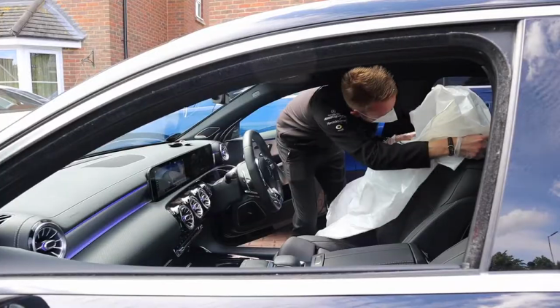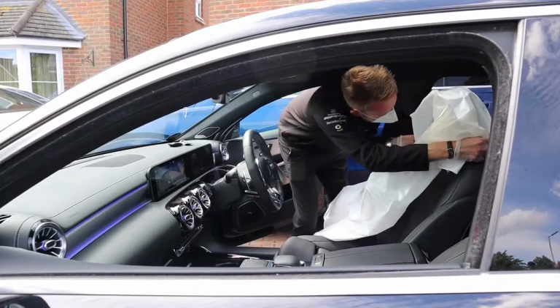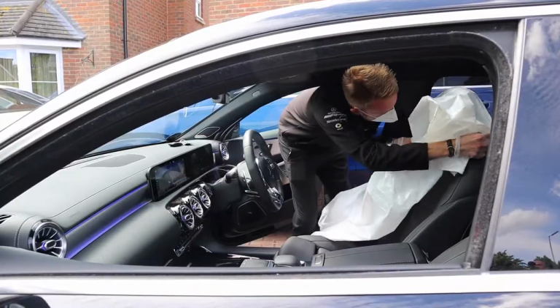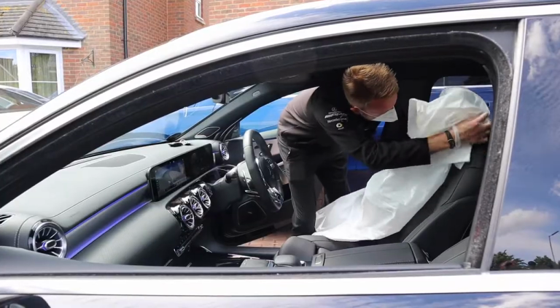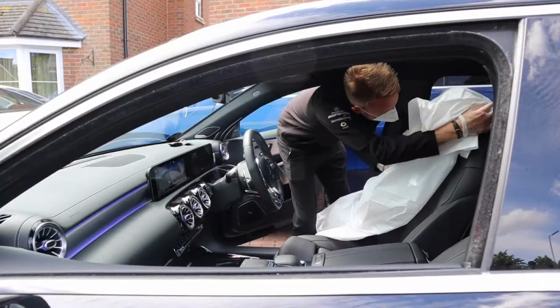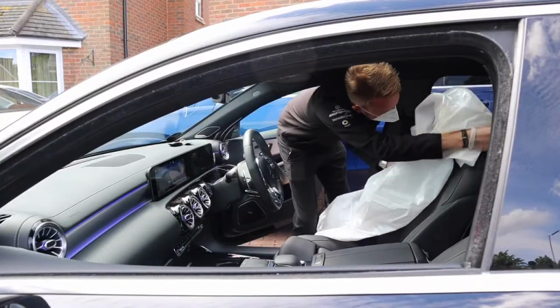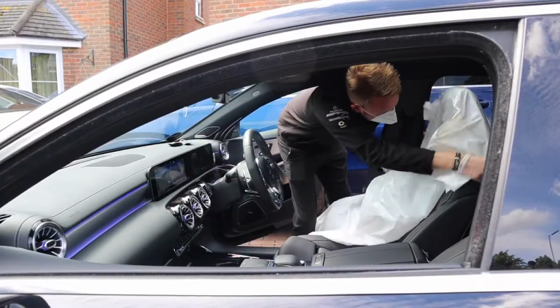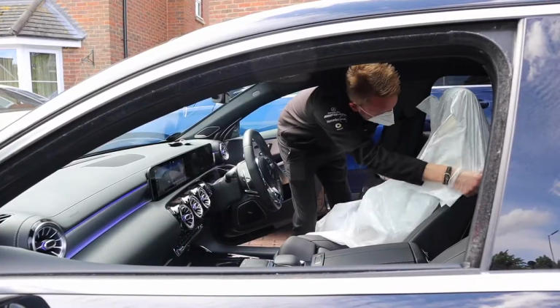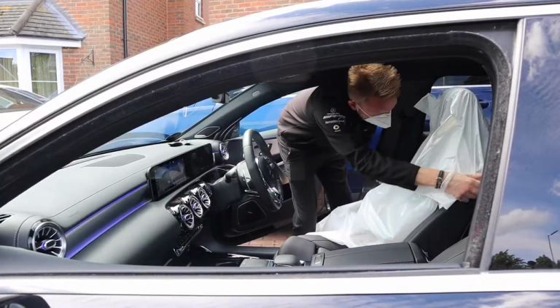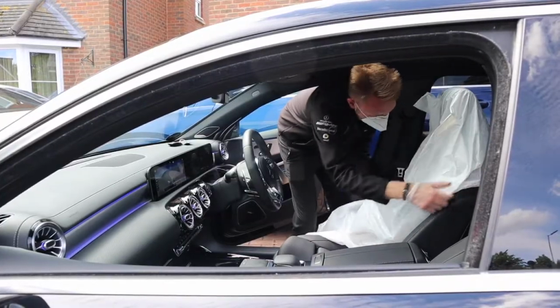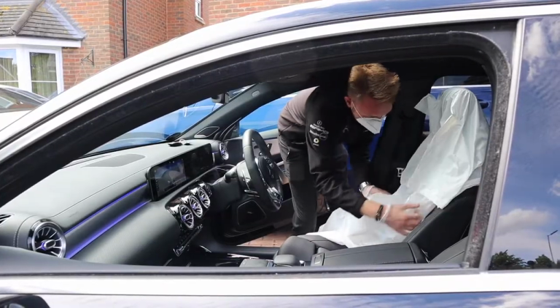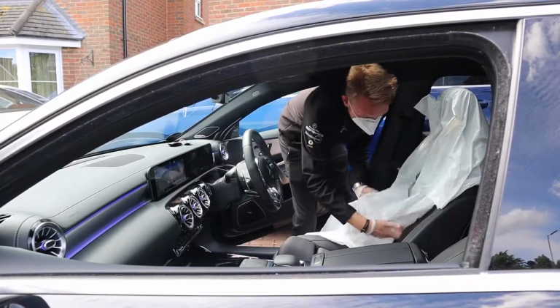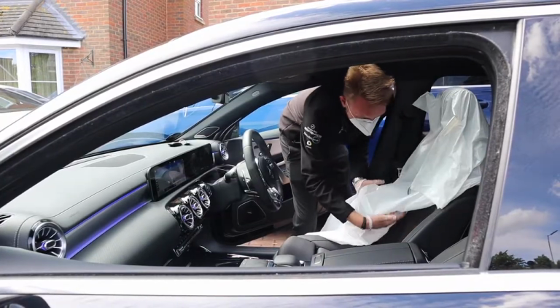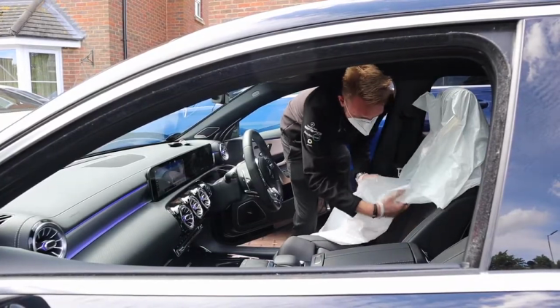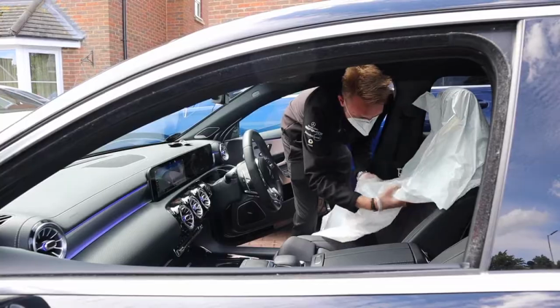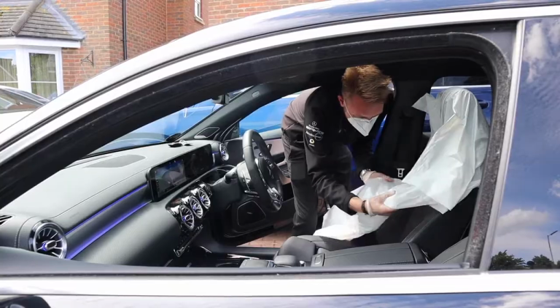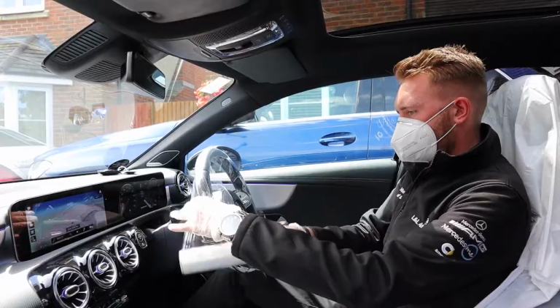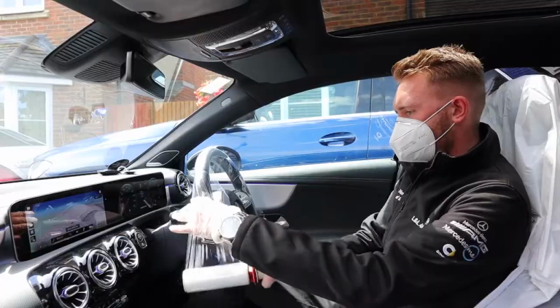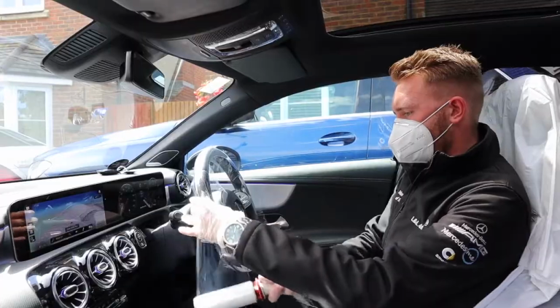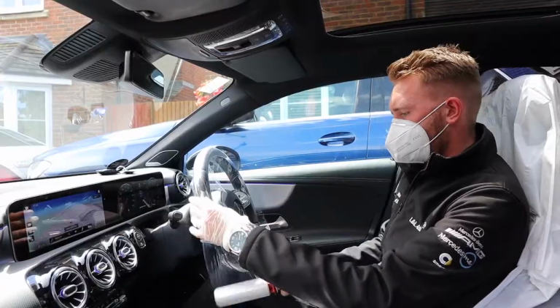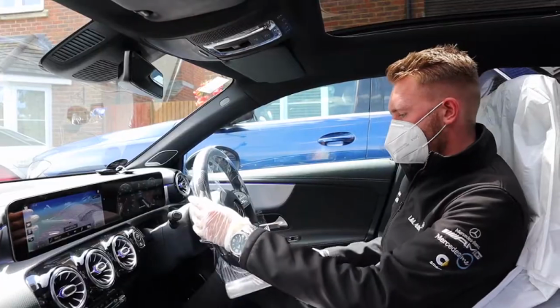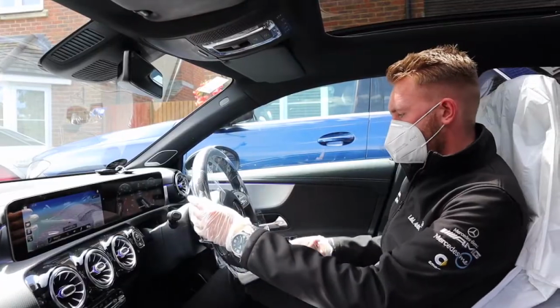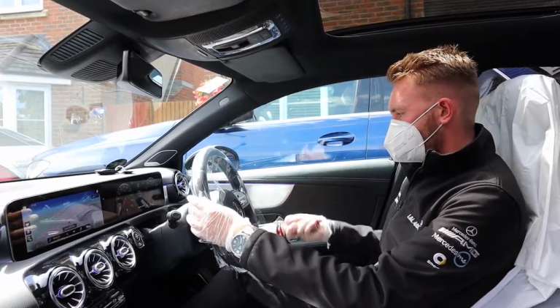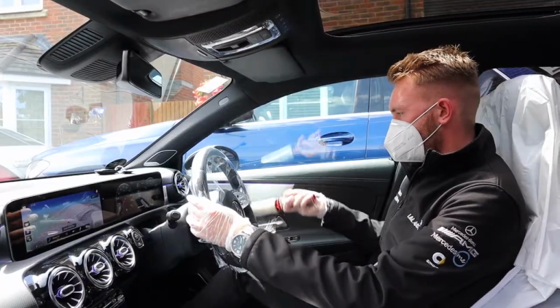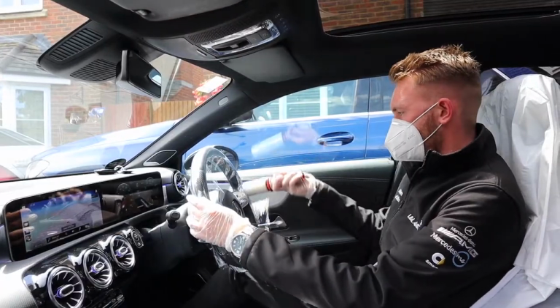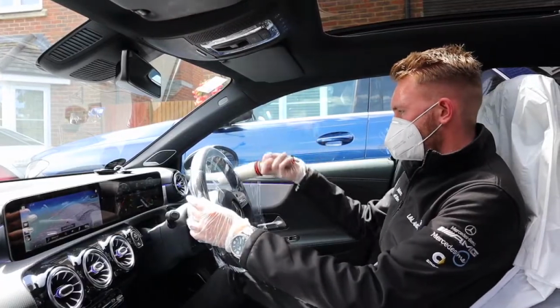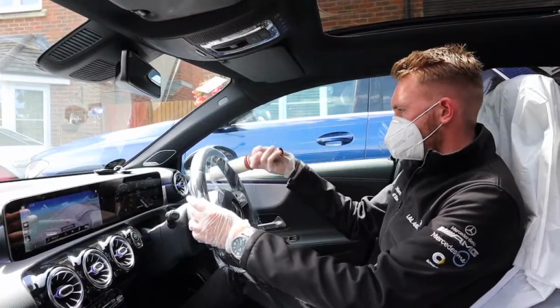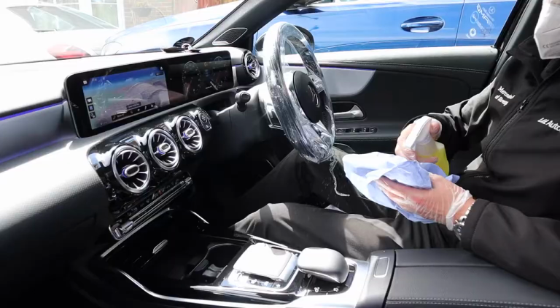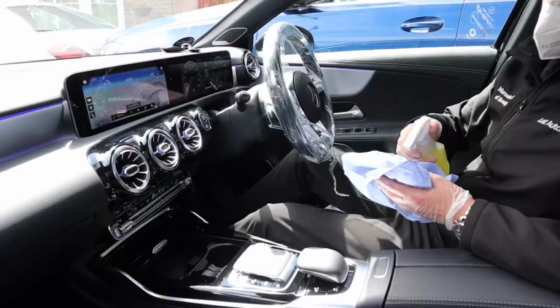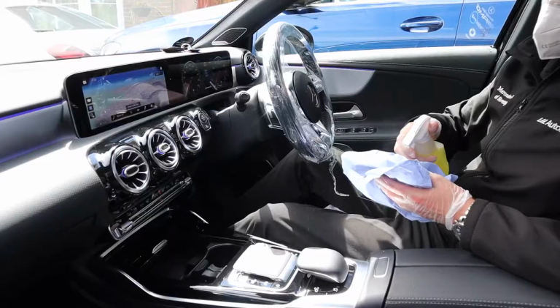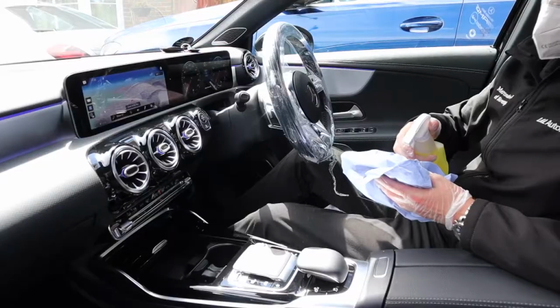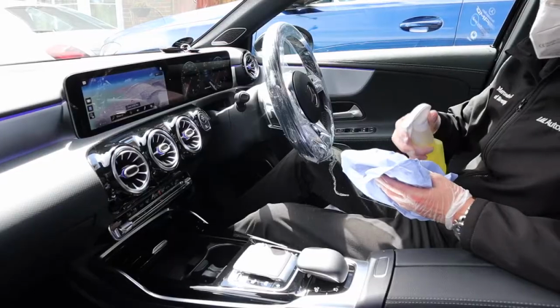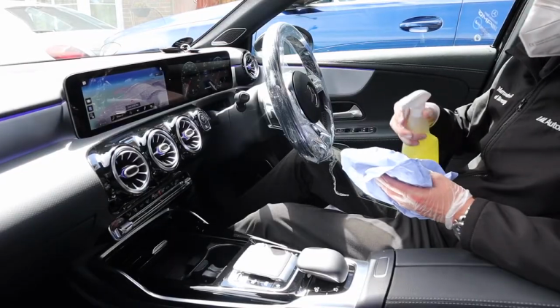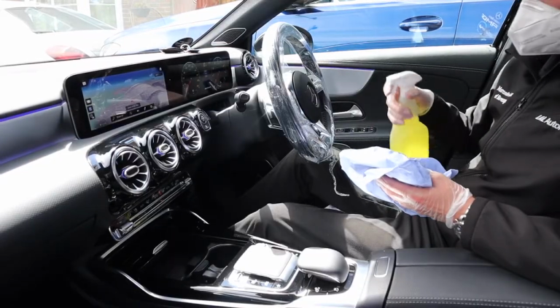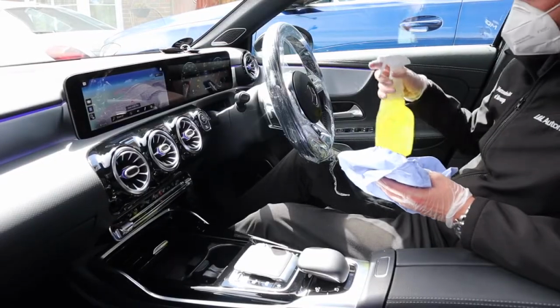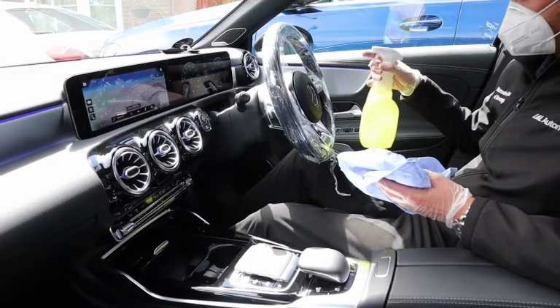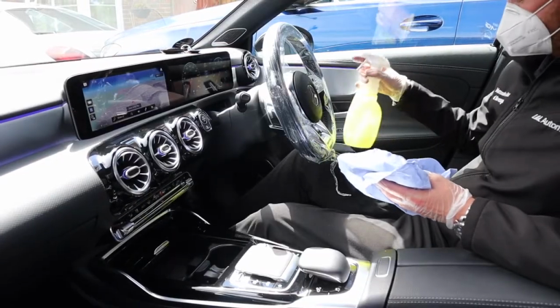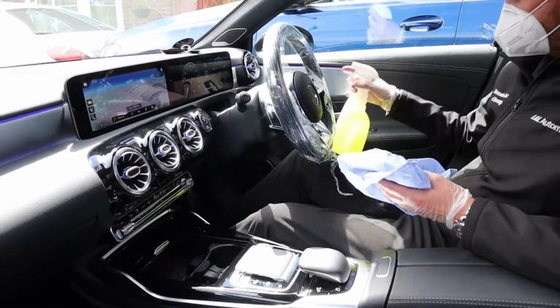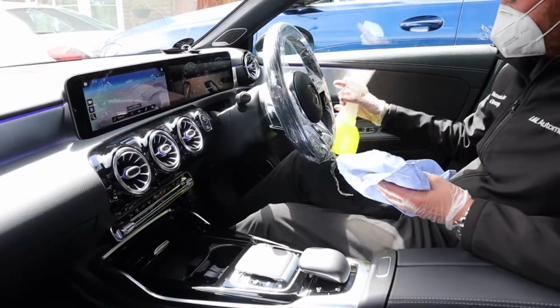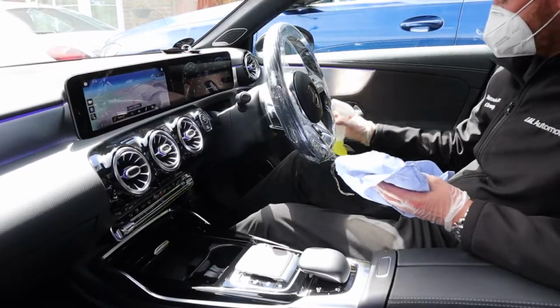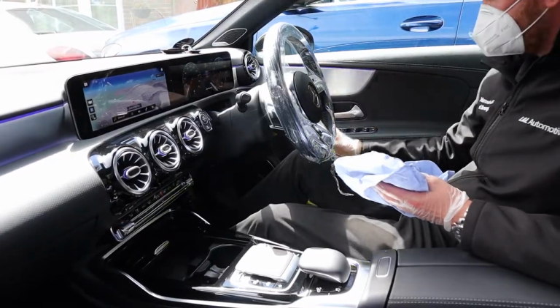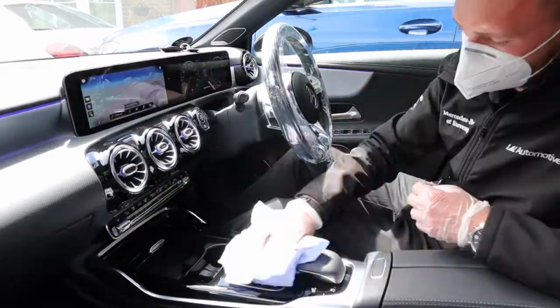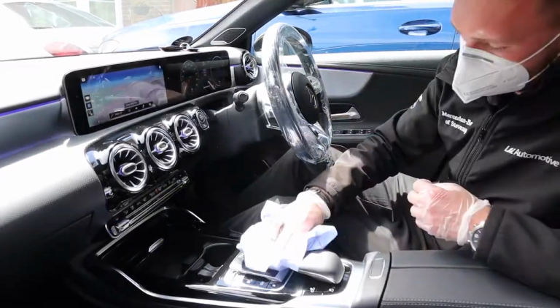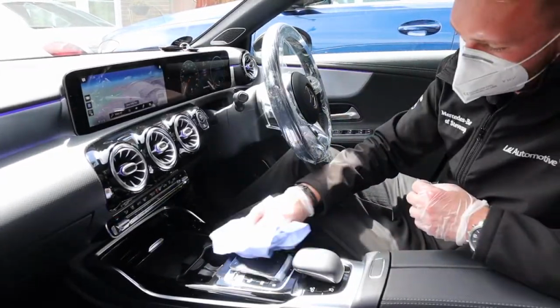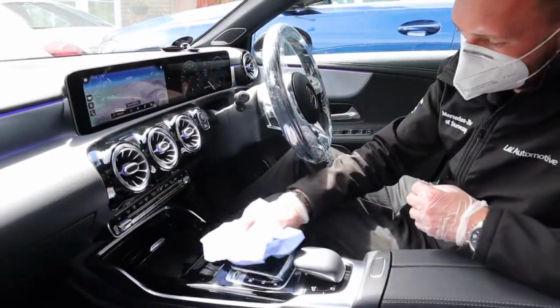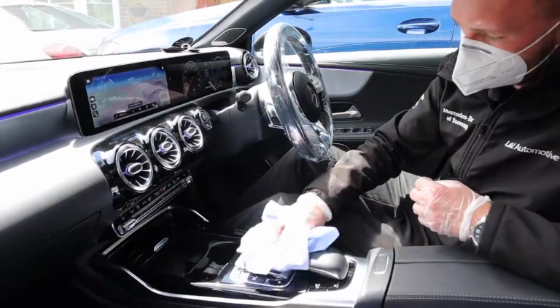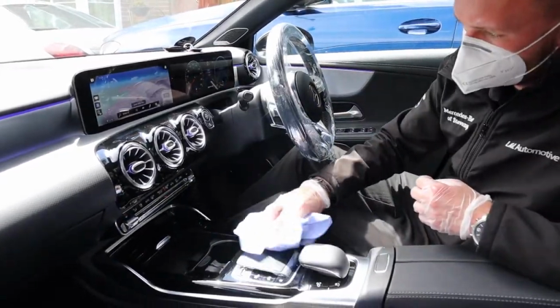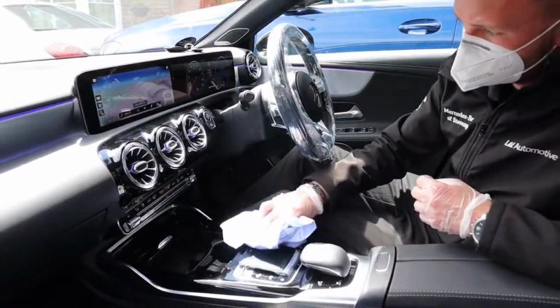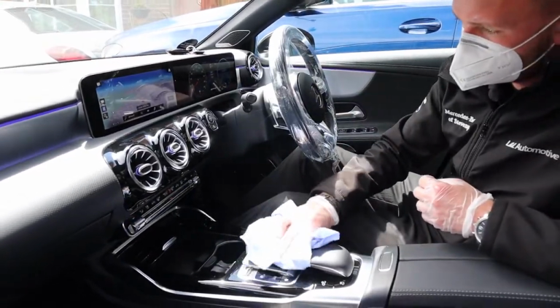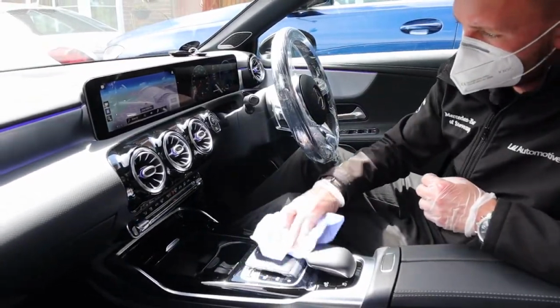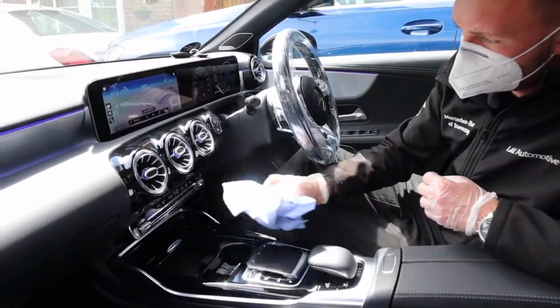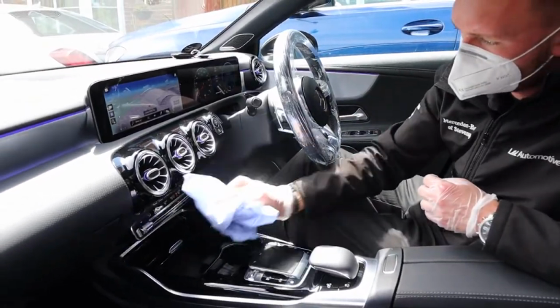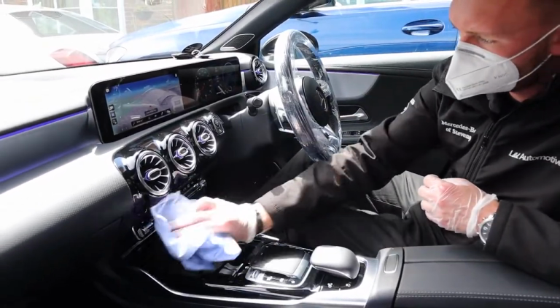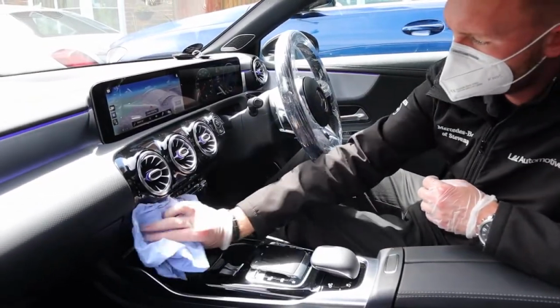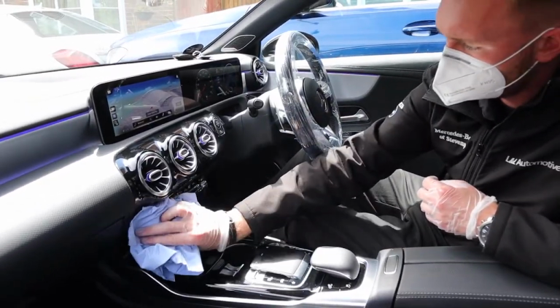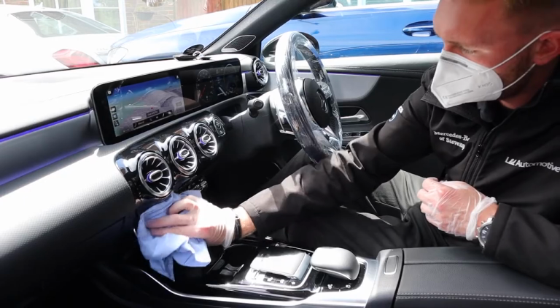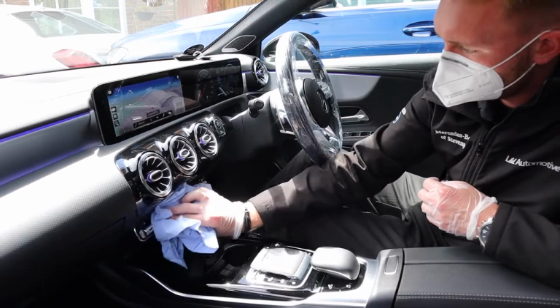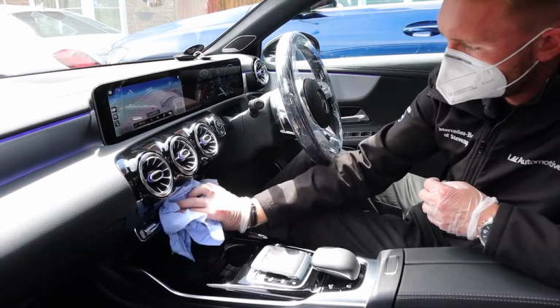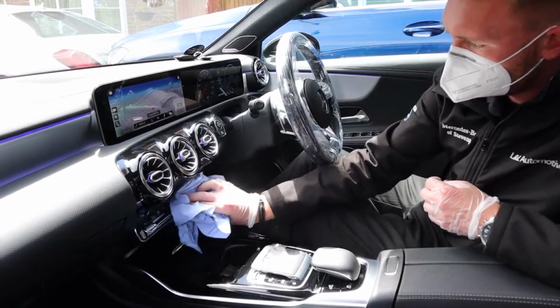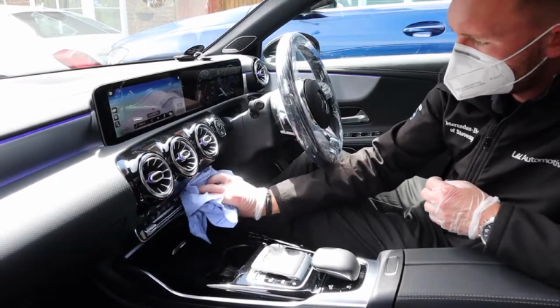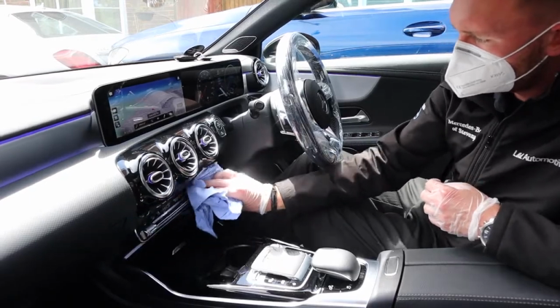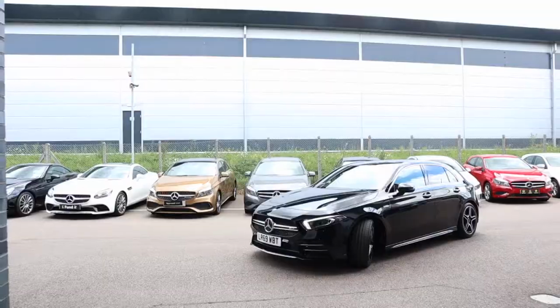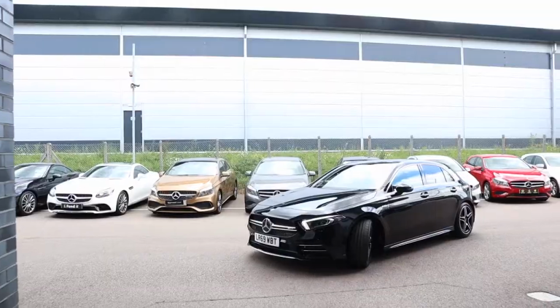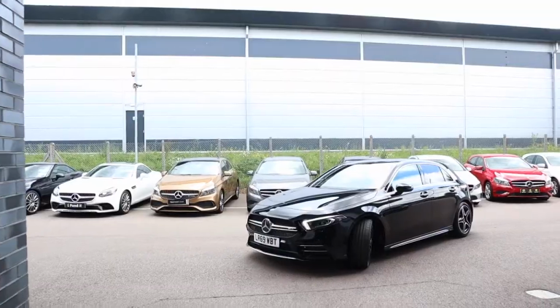After taking the keys they'll place a seat cover on the driver's seat, cover the steering wheel and use sanitizers or wipes on frequently touched parts of the cabin.